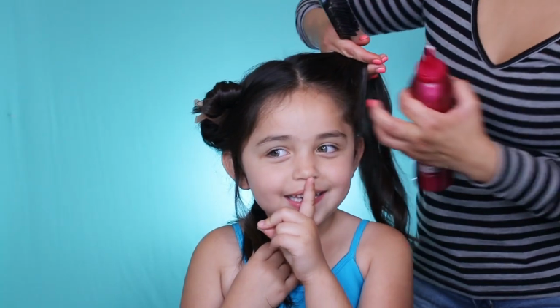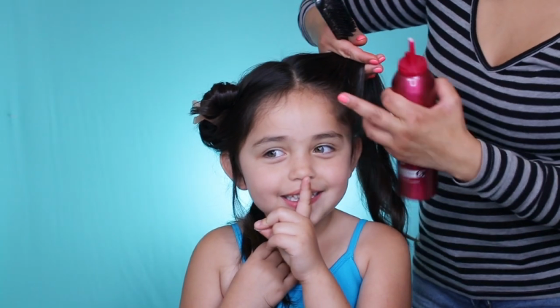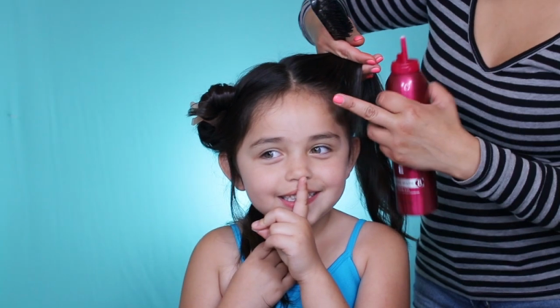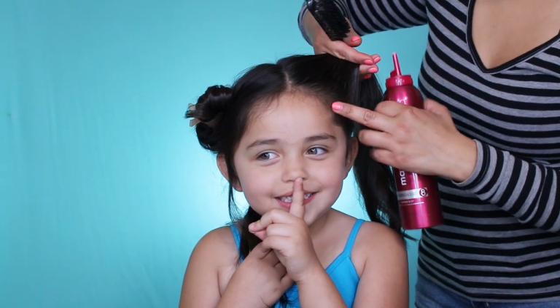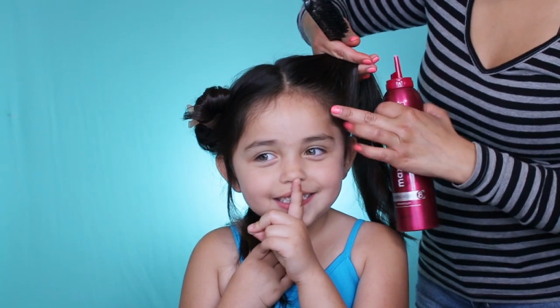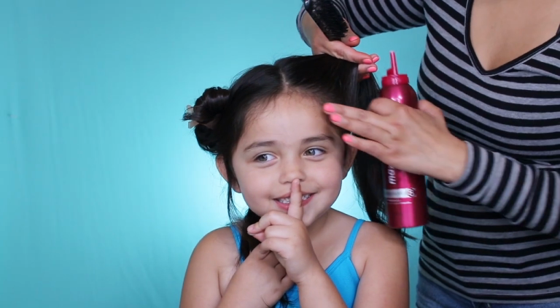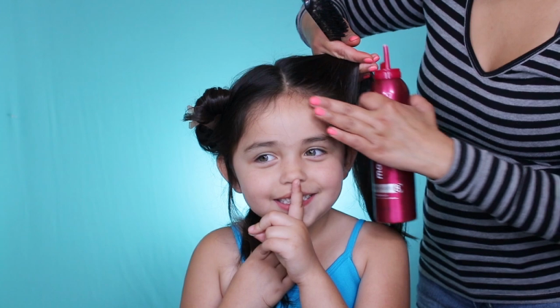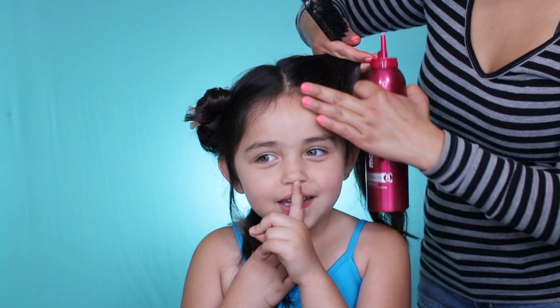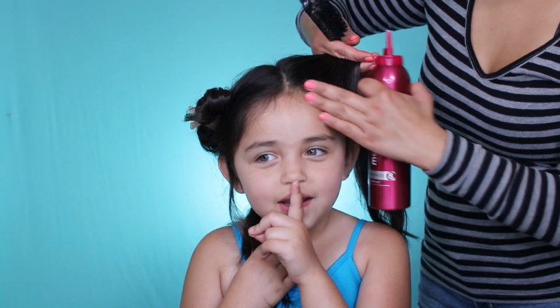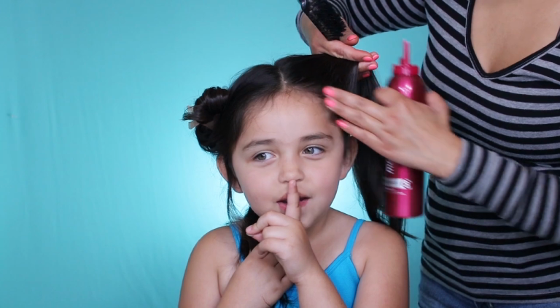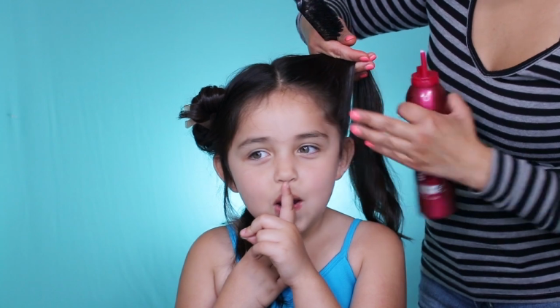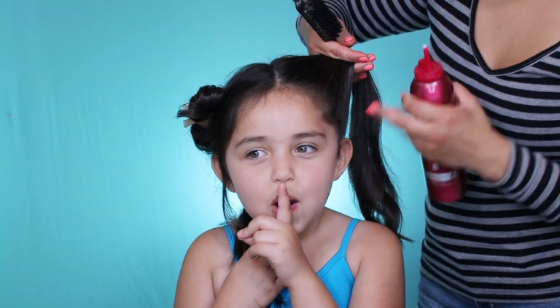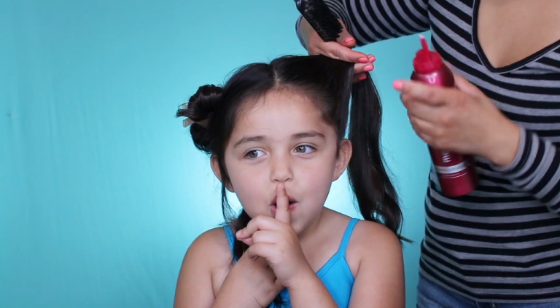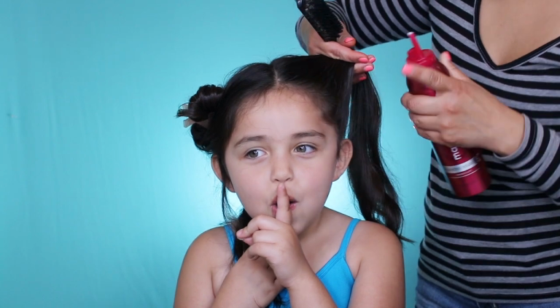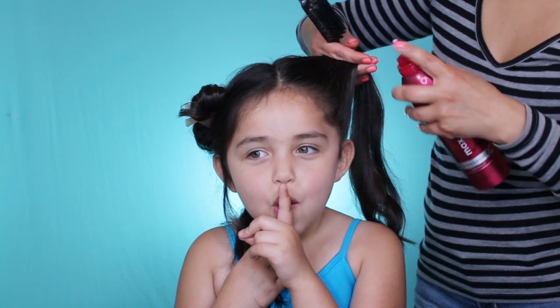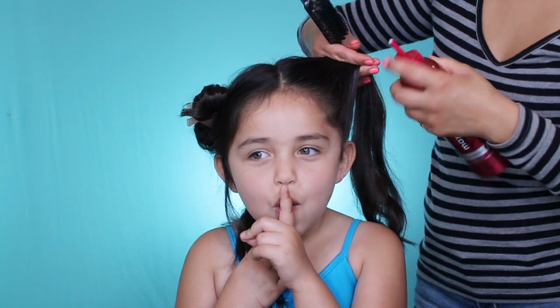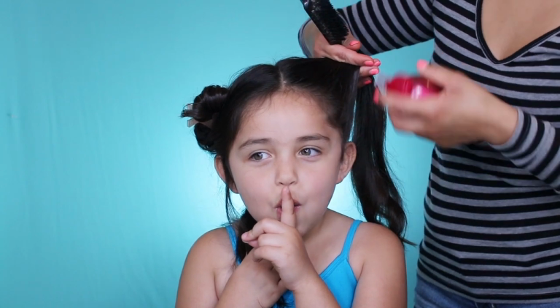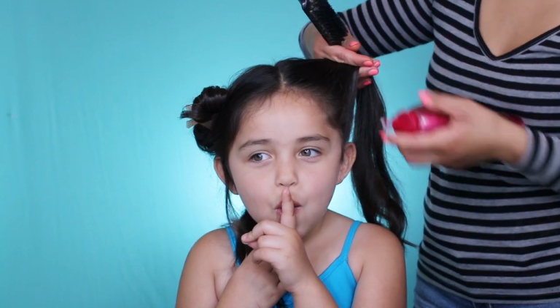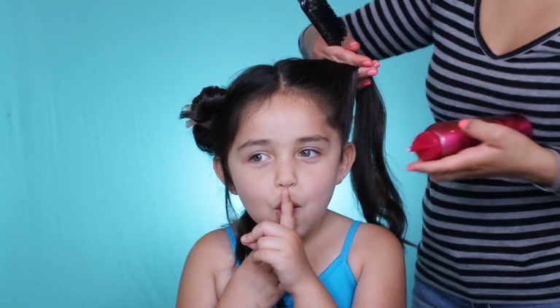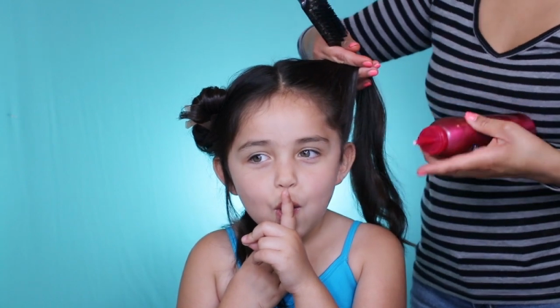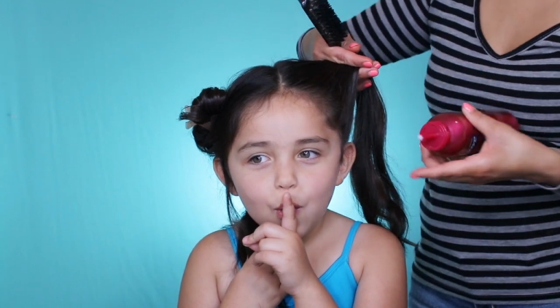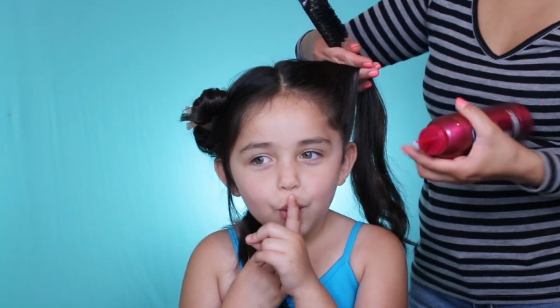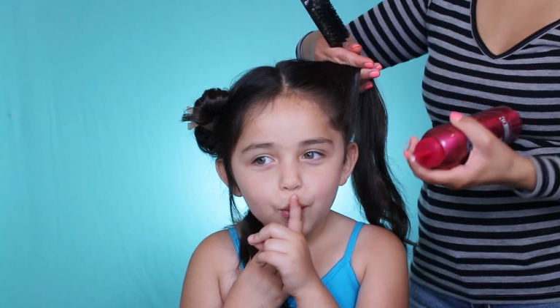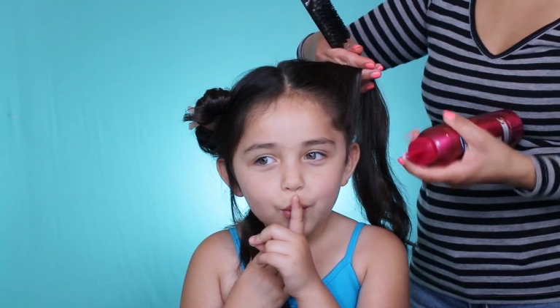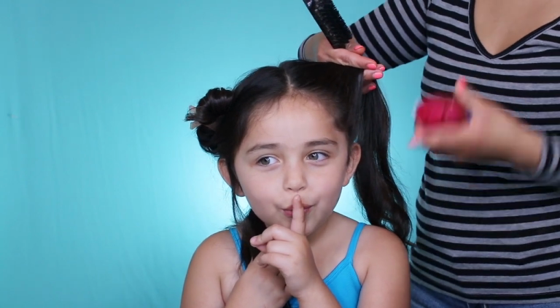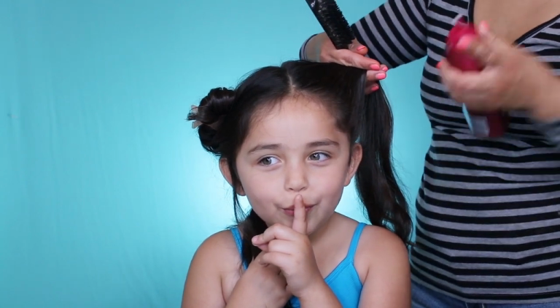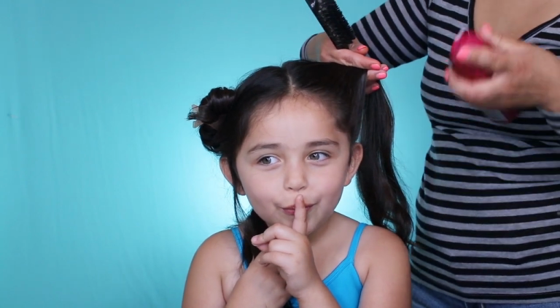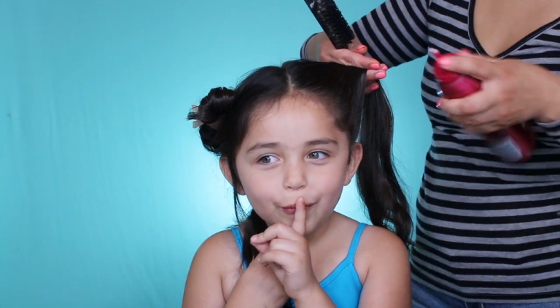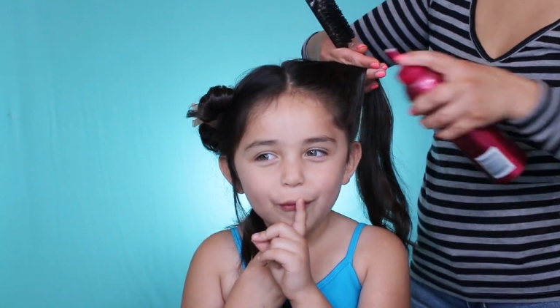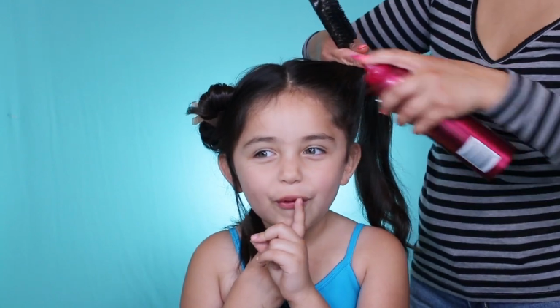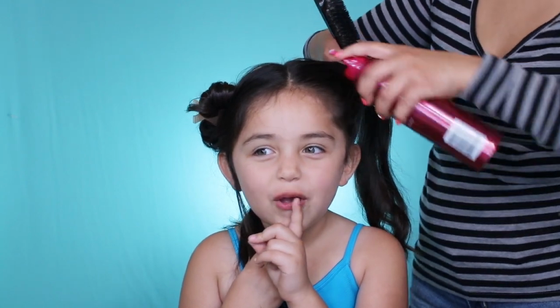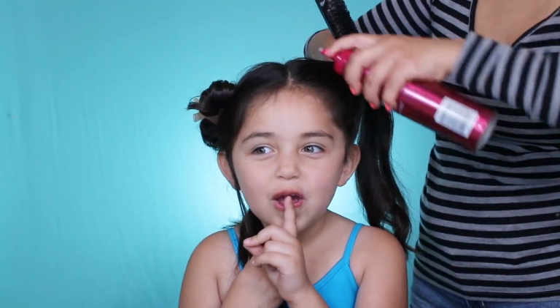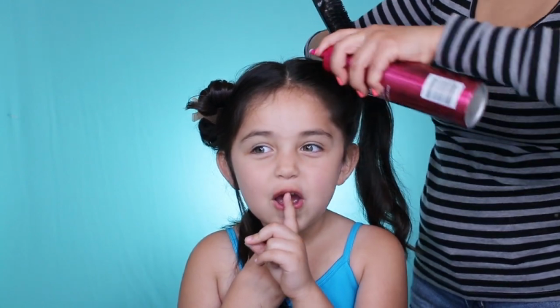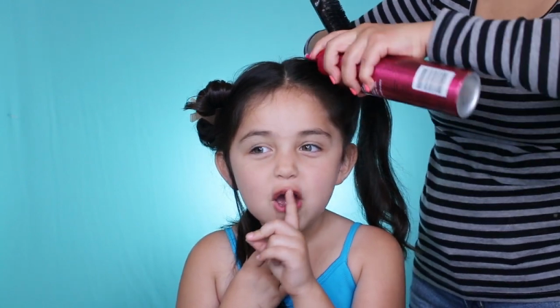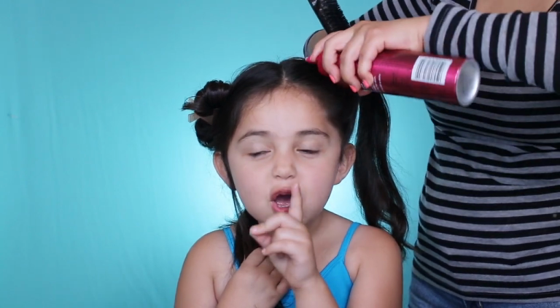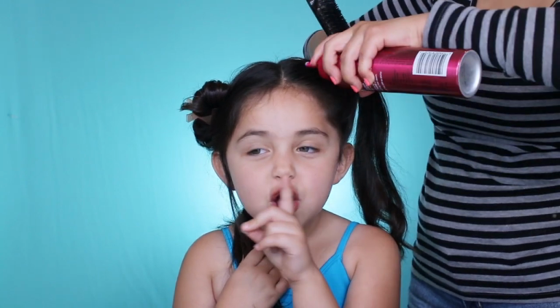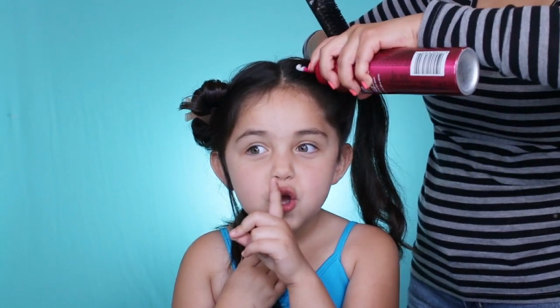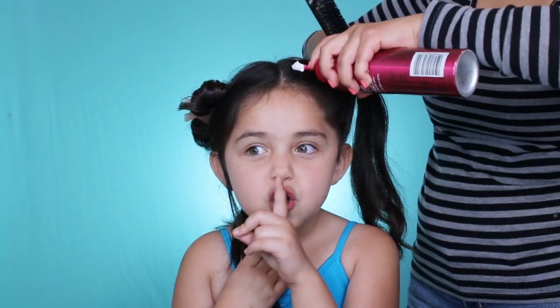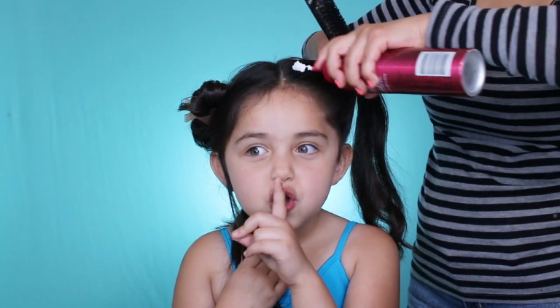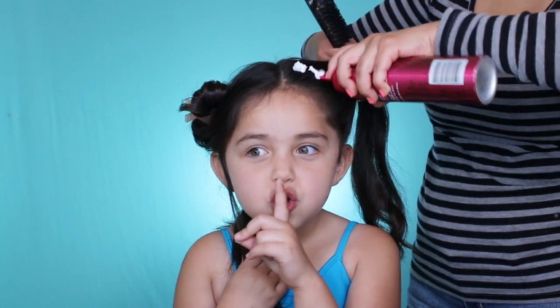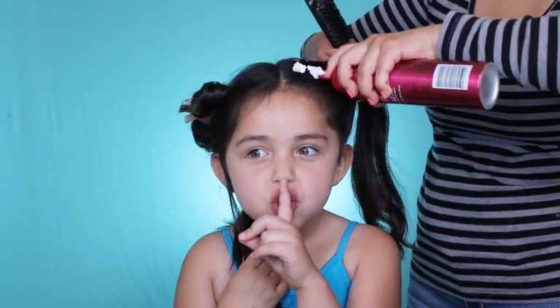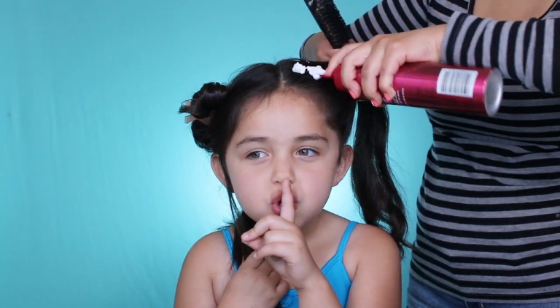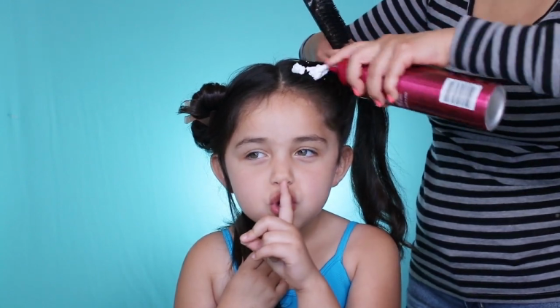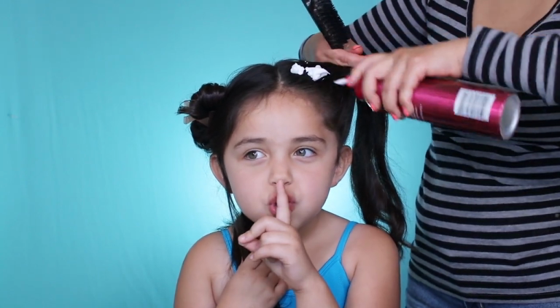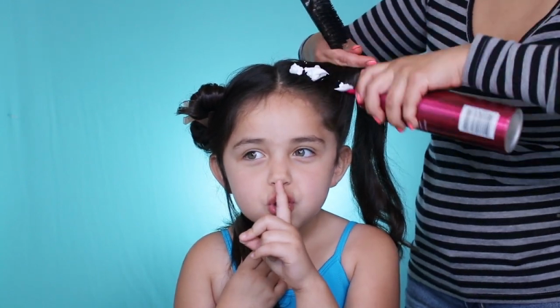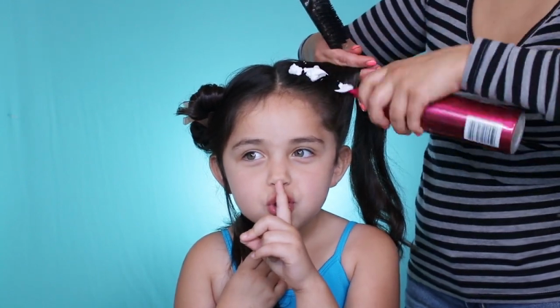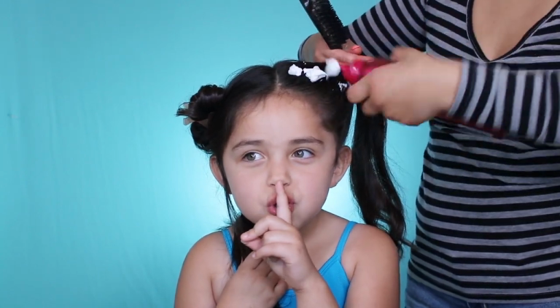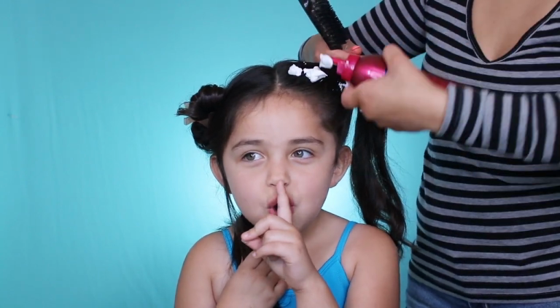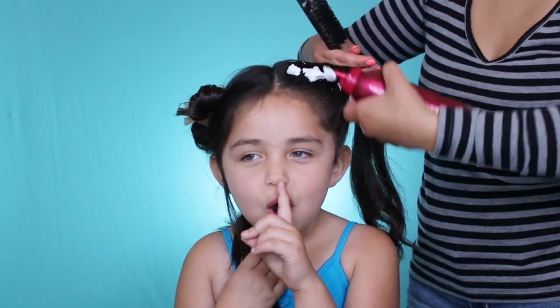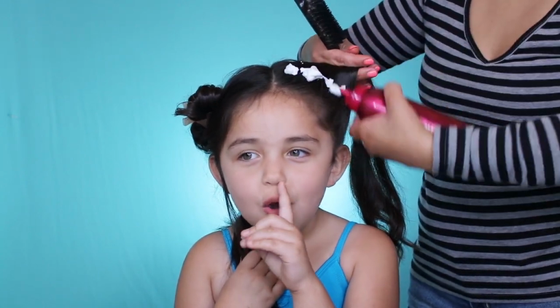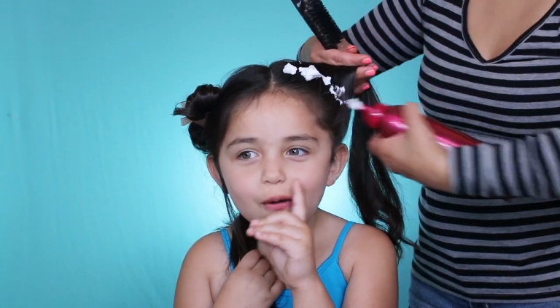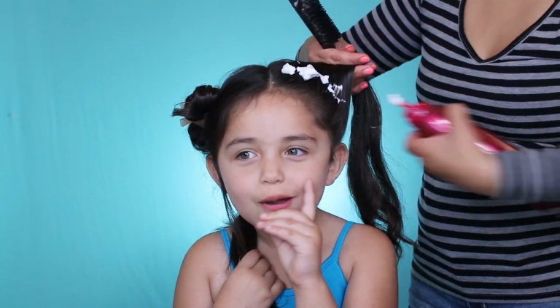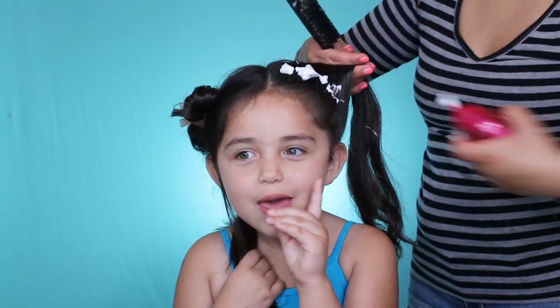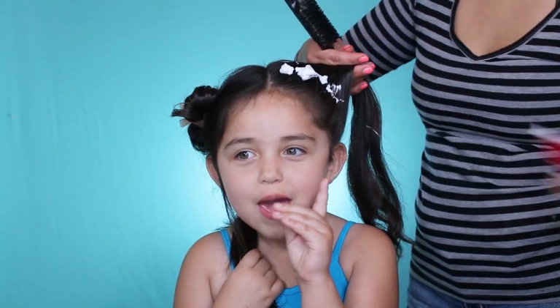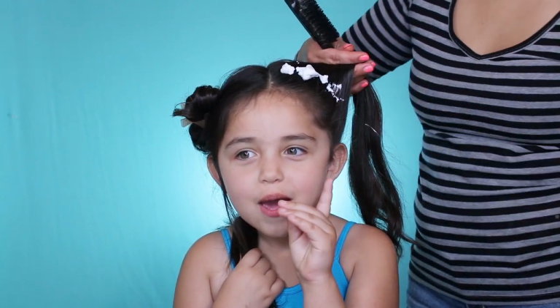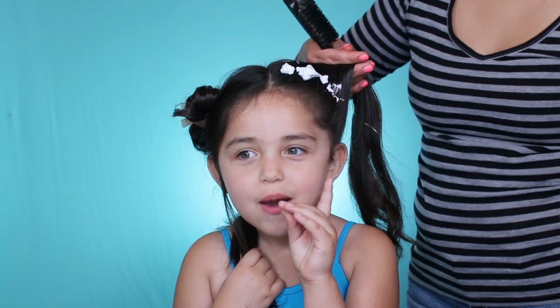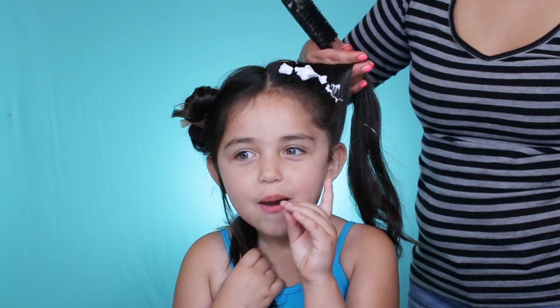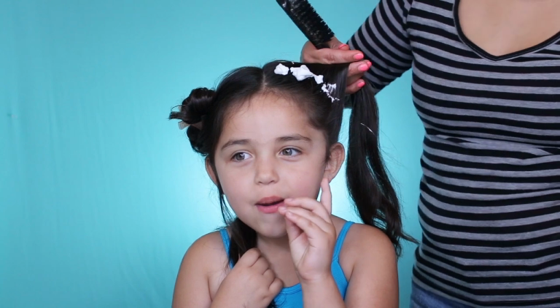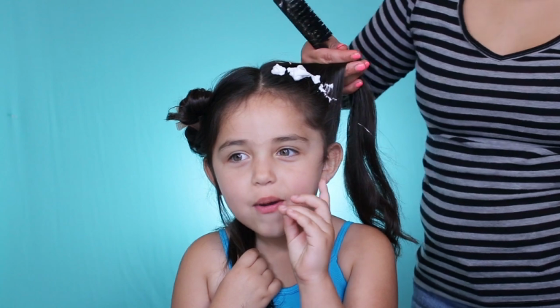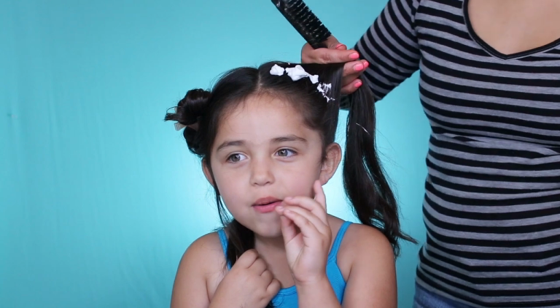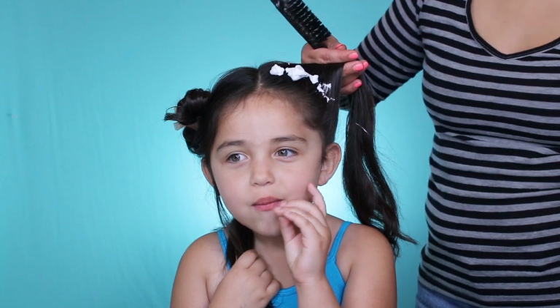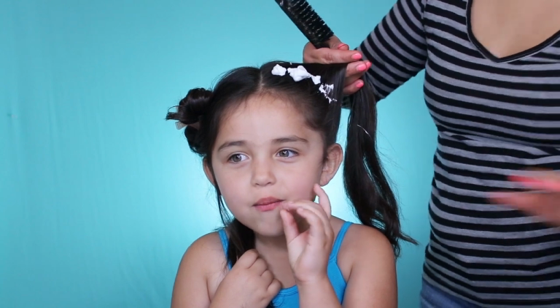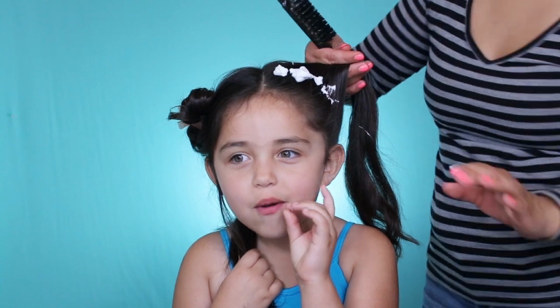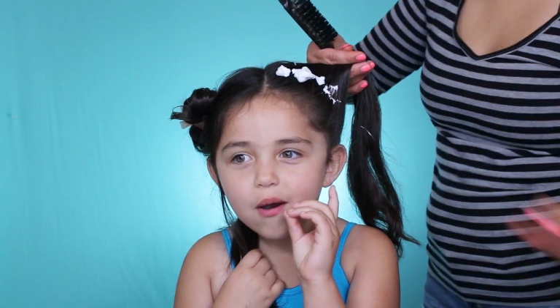To really flatten out the baby hairs, you want to take a mousse and then spray hairspray over that.